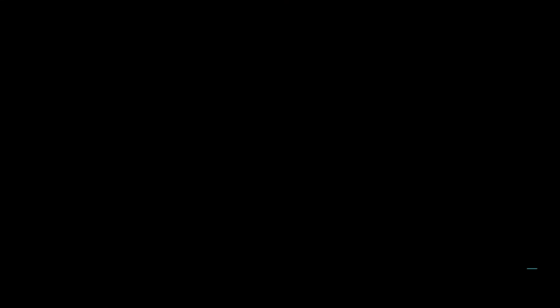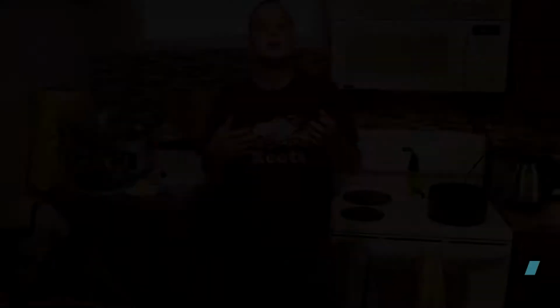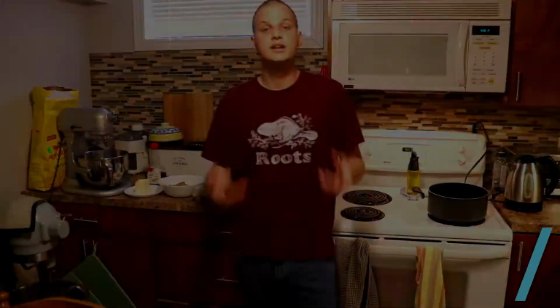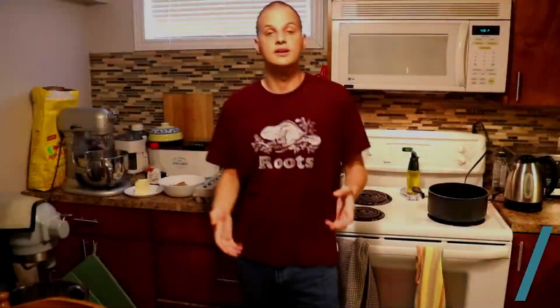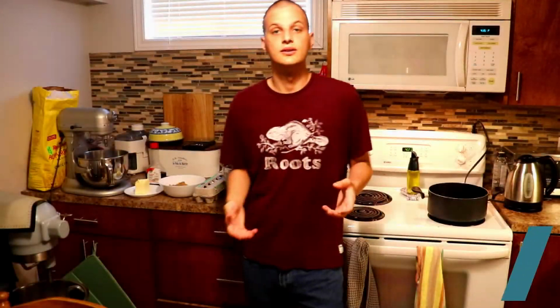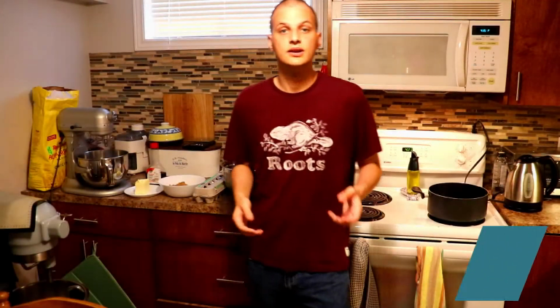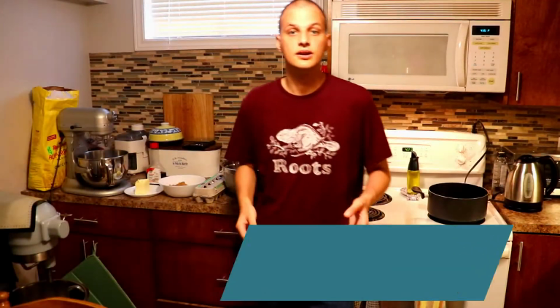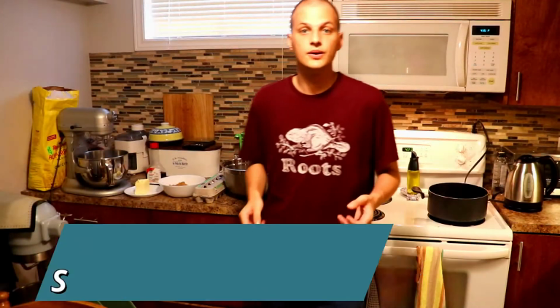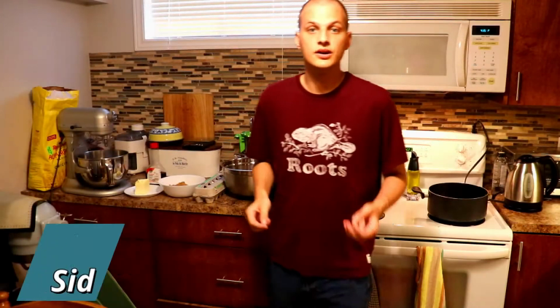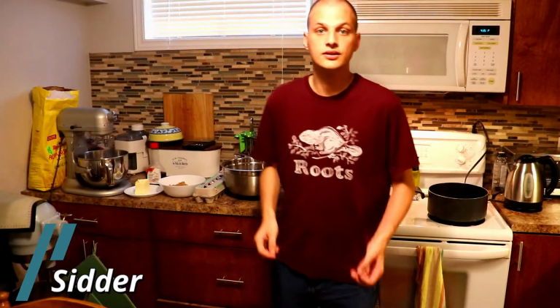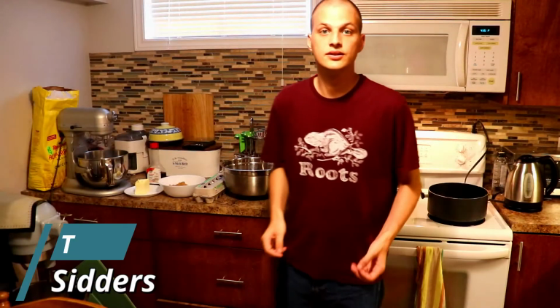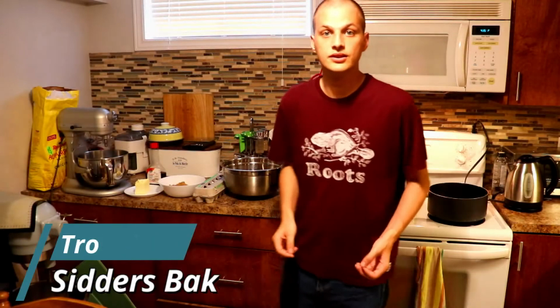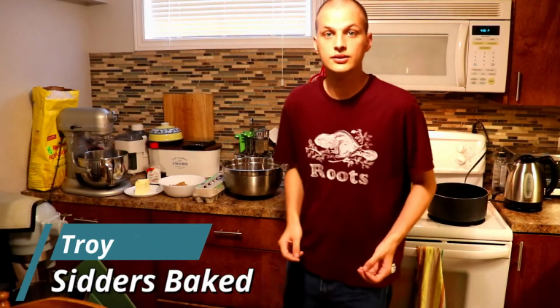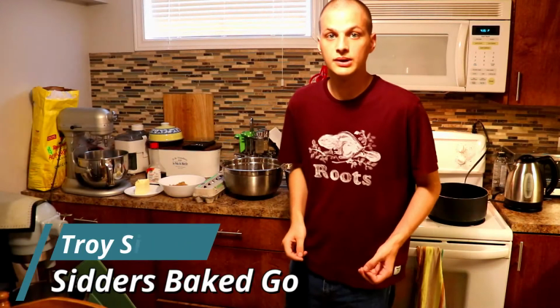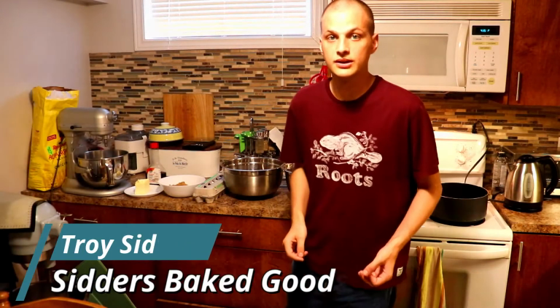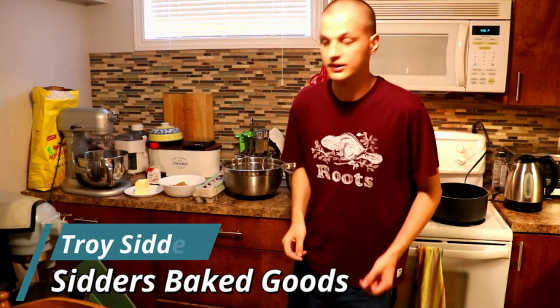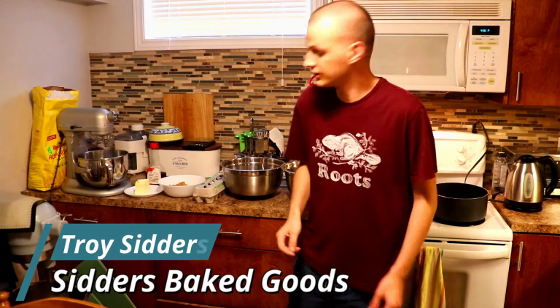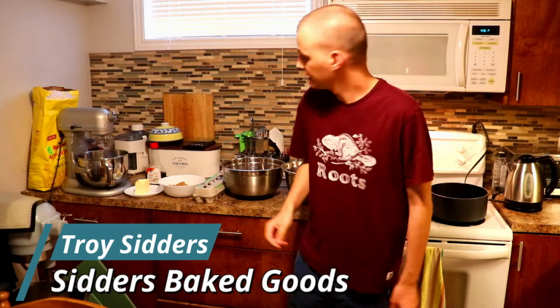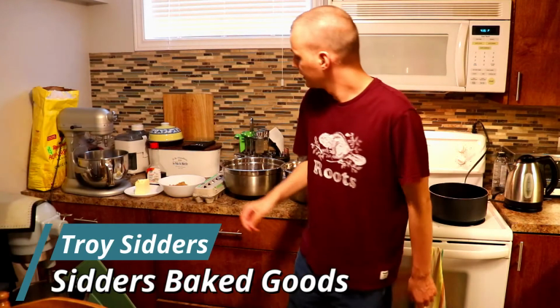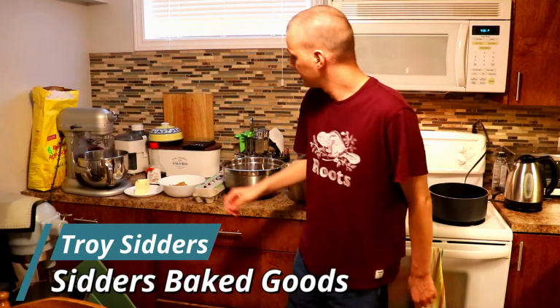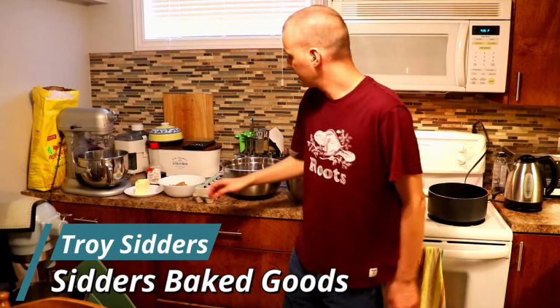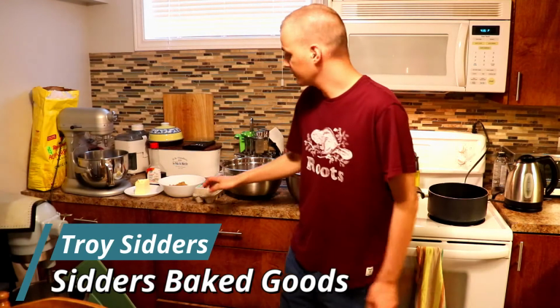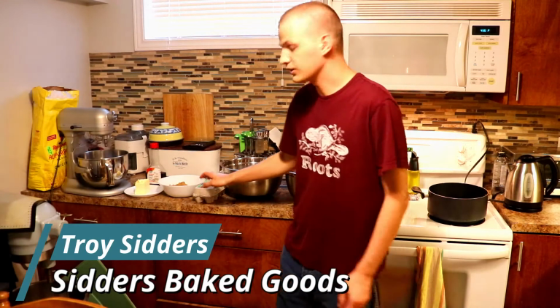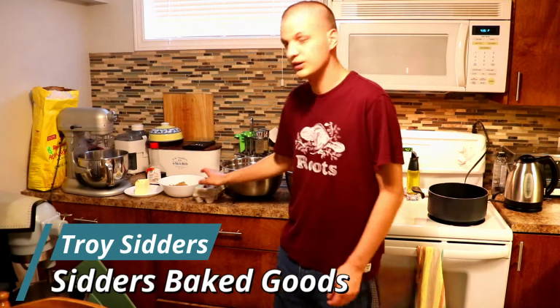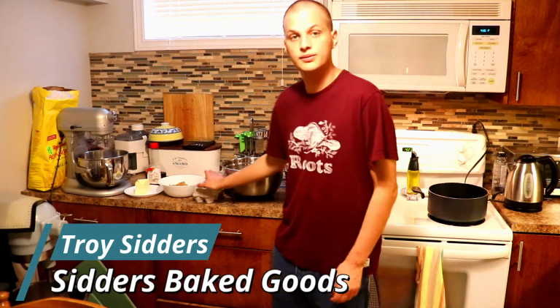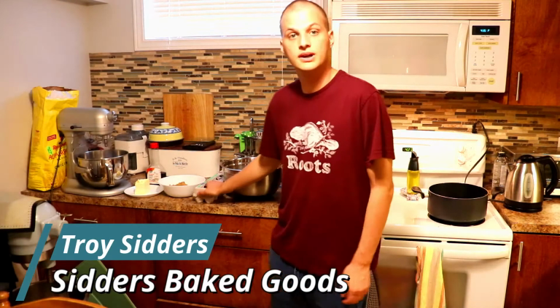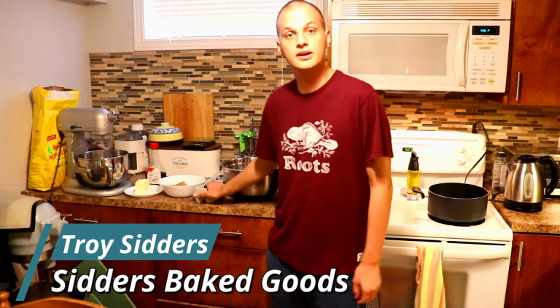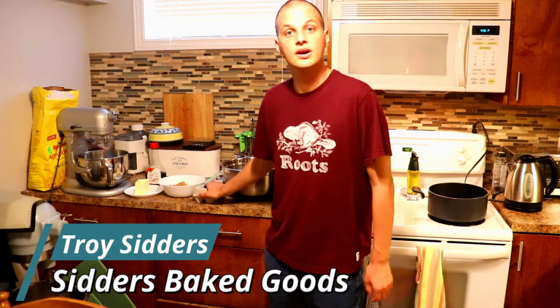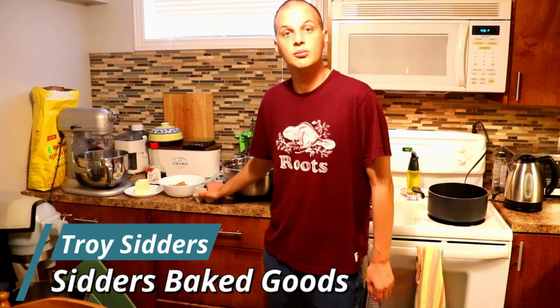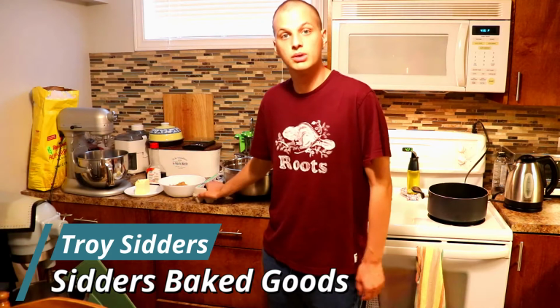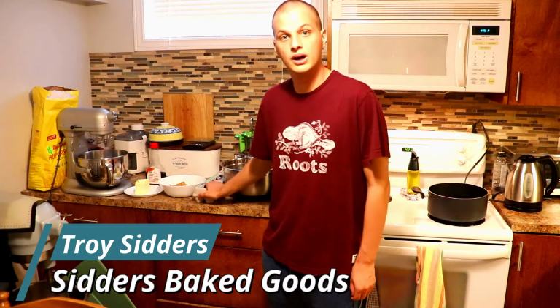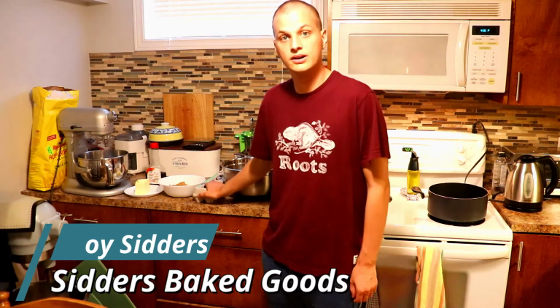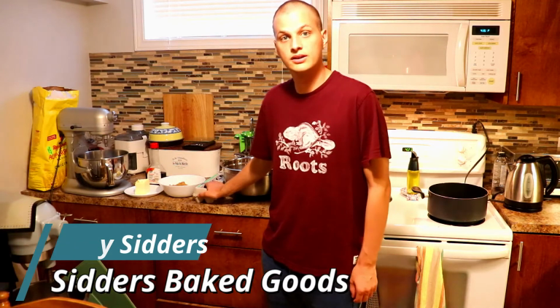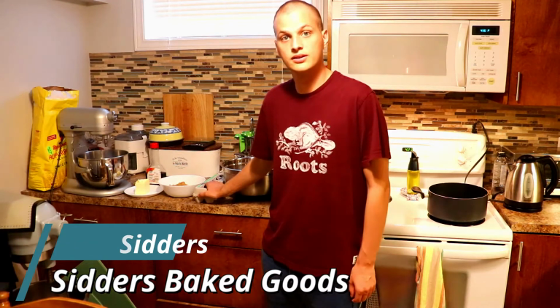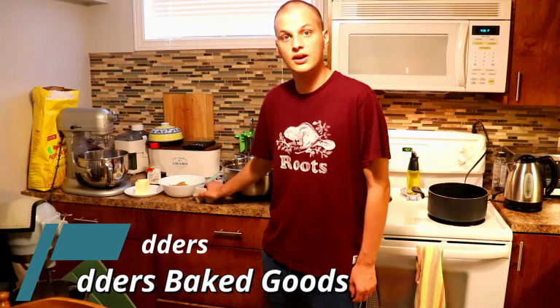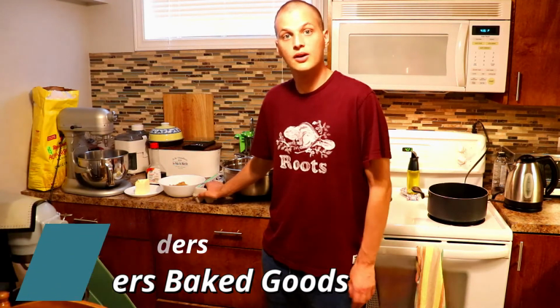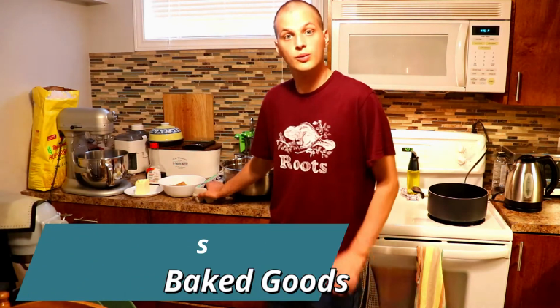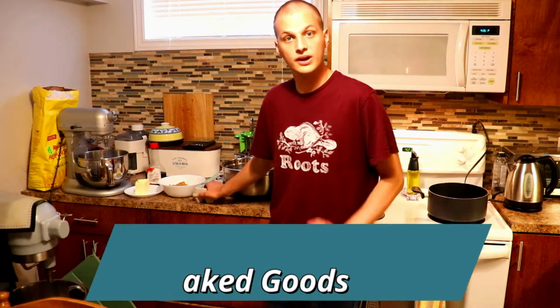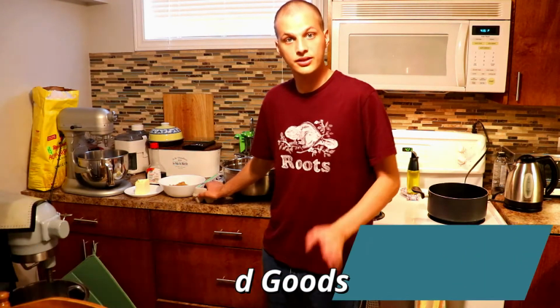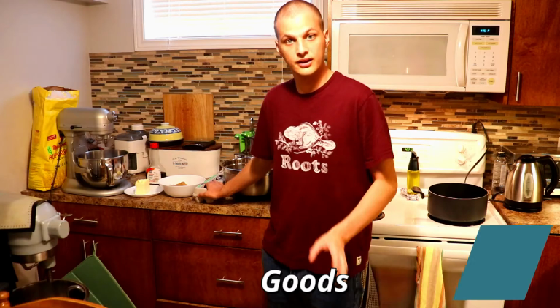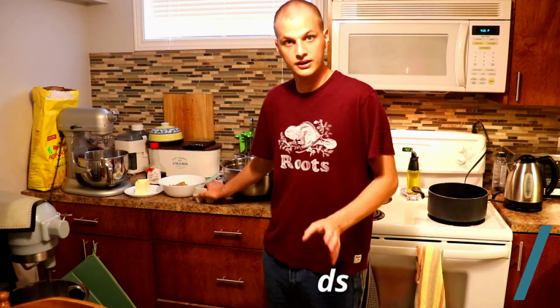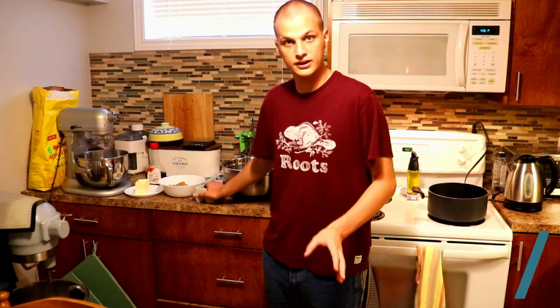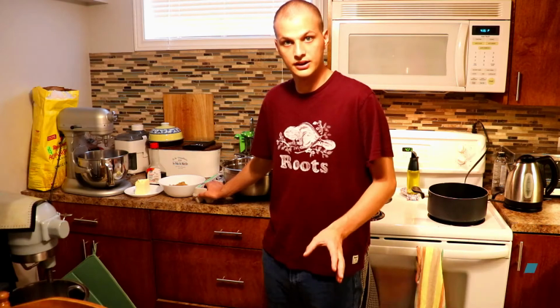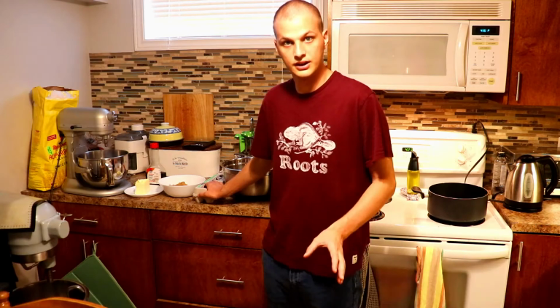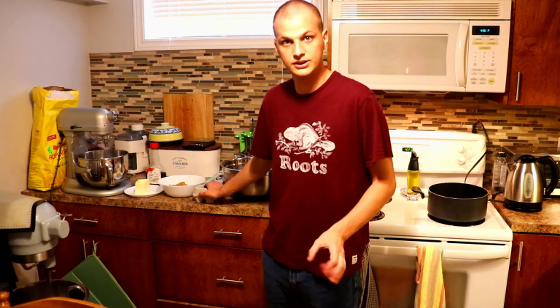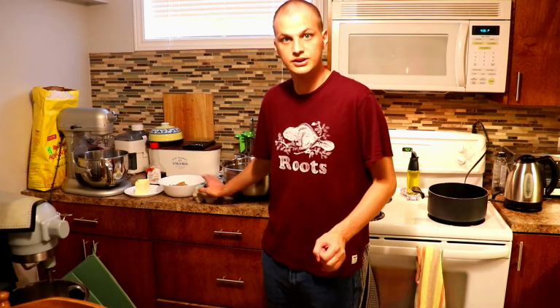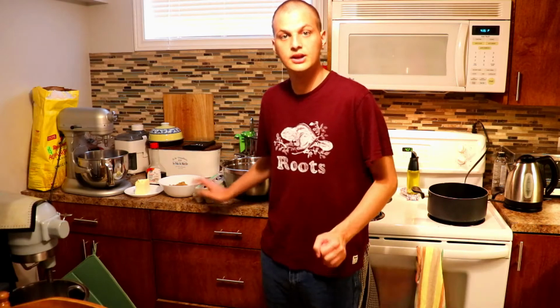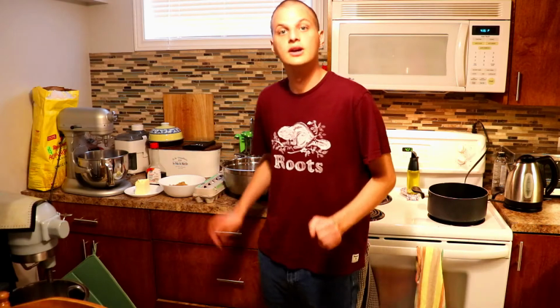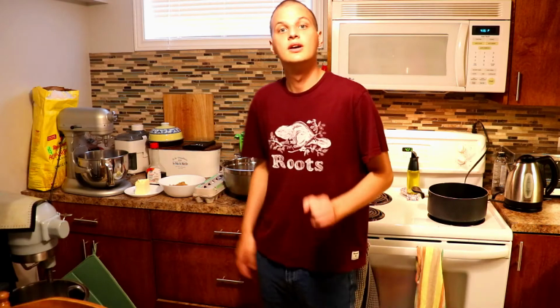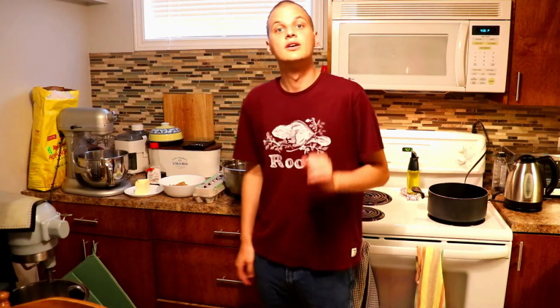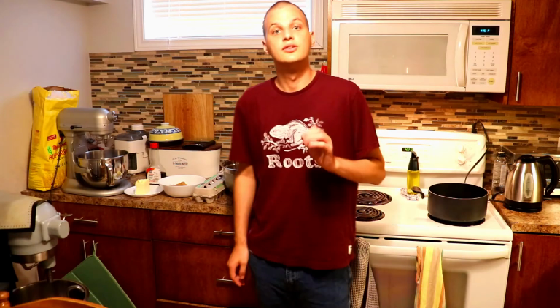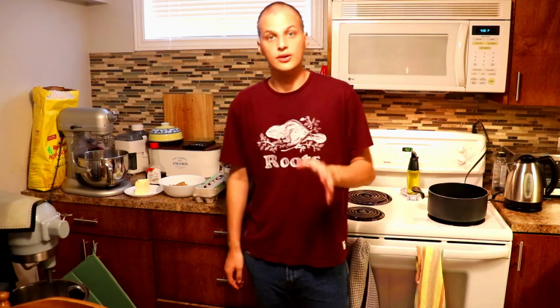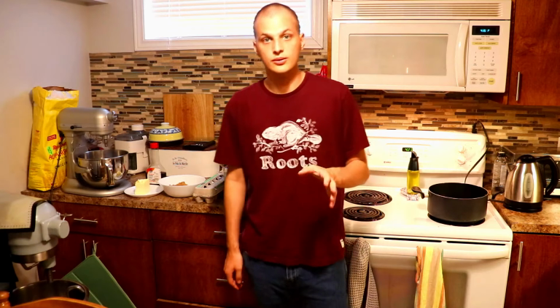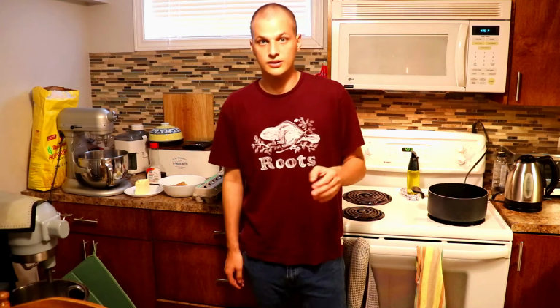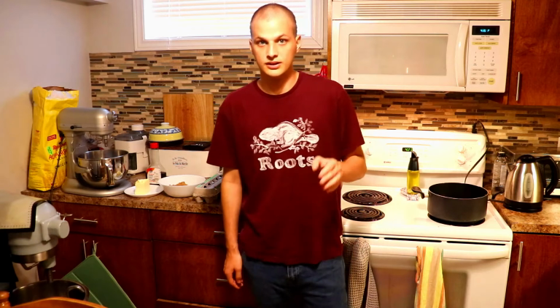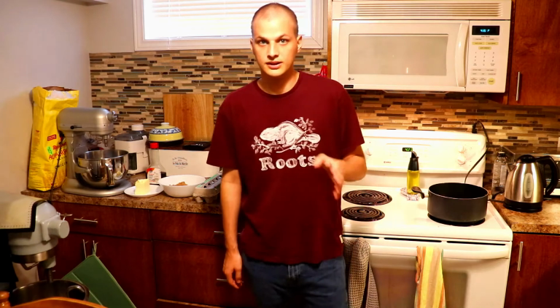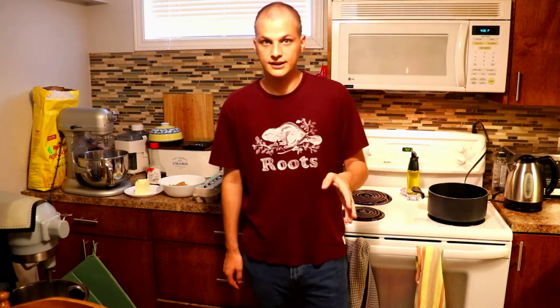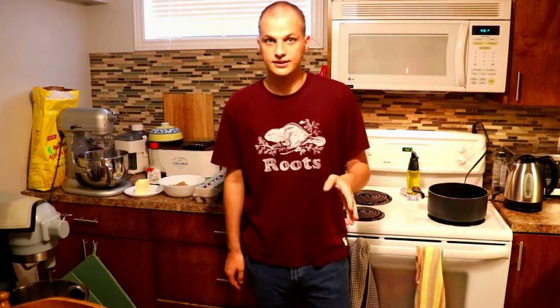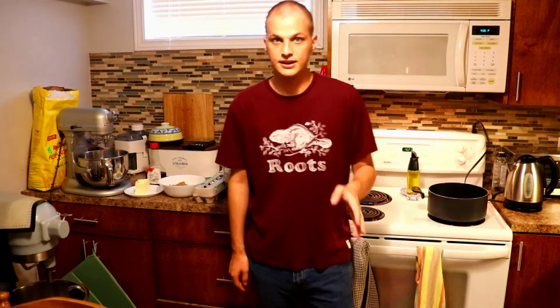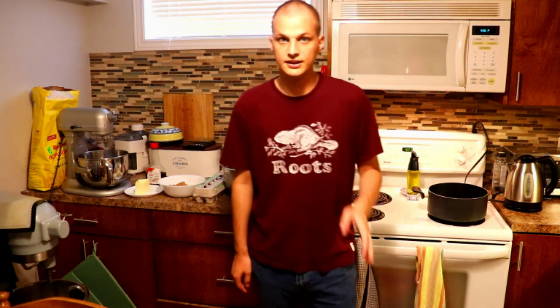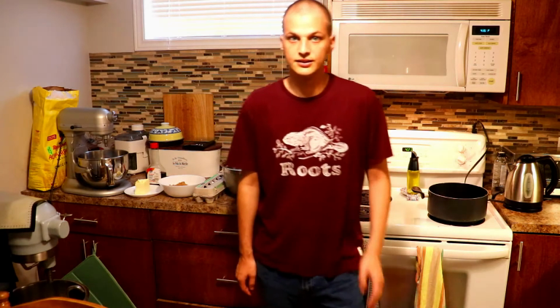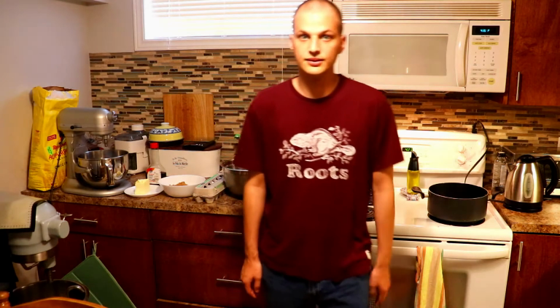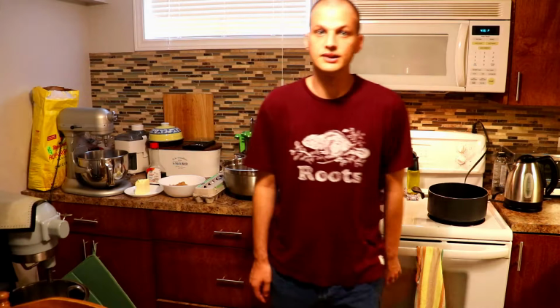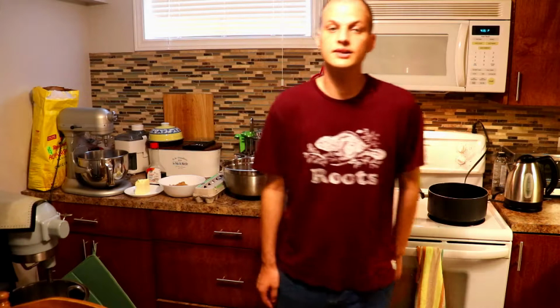Hello and welcome to Serious Bakers. Today we're going to make brownies with ganache. So let's get into it.